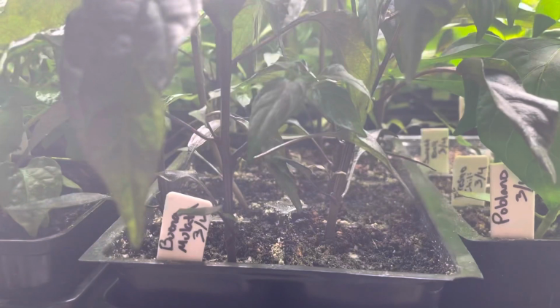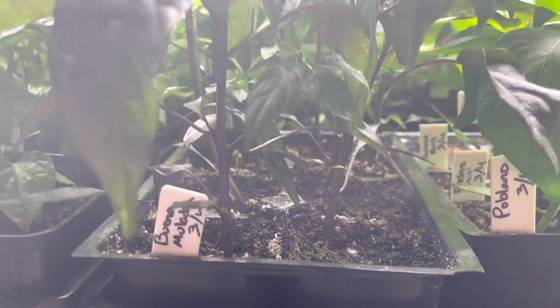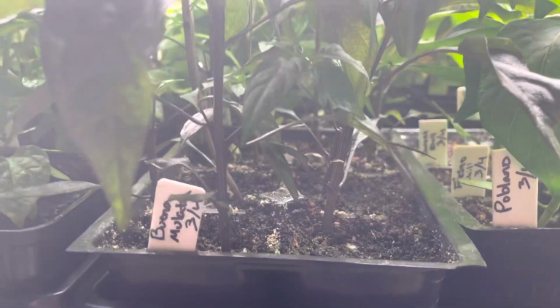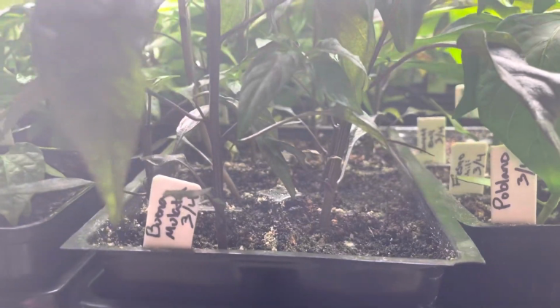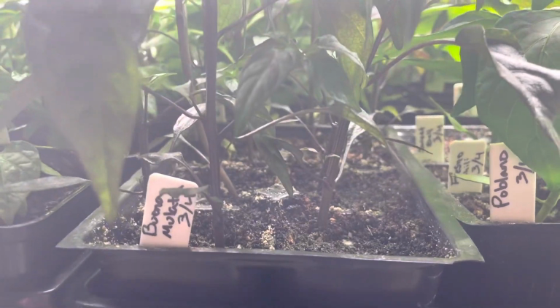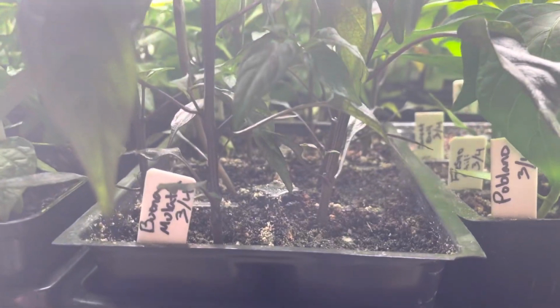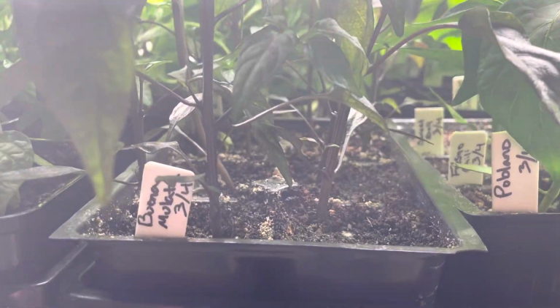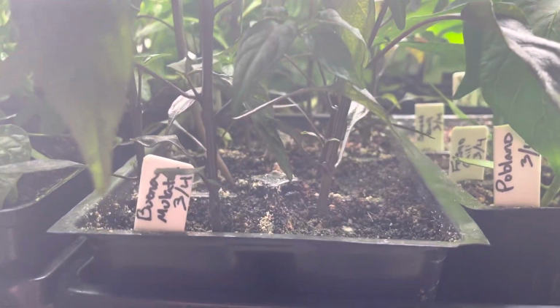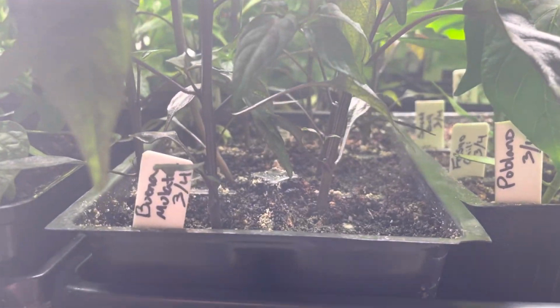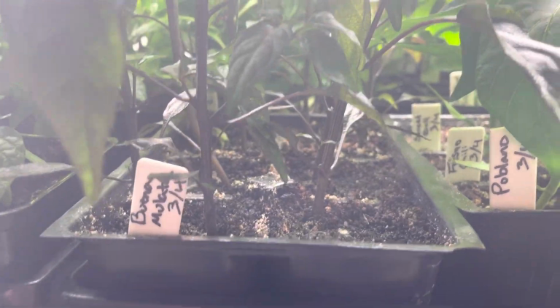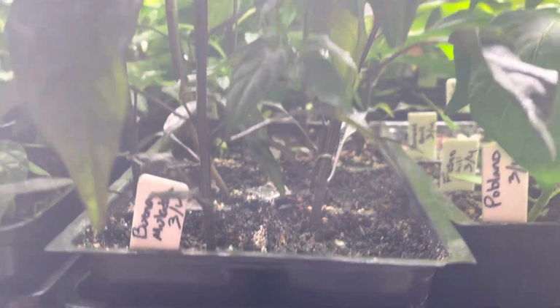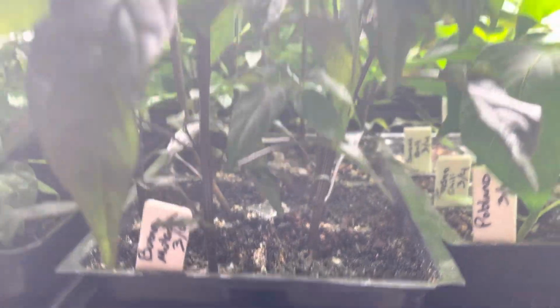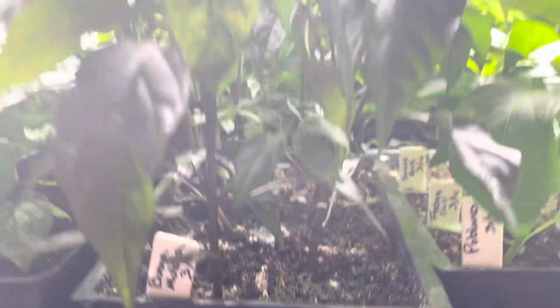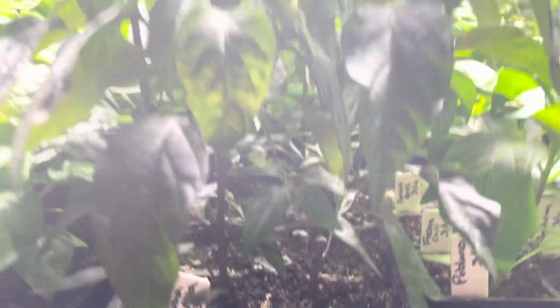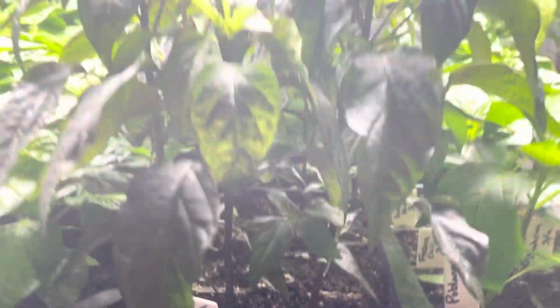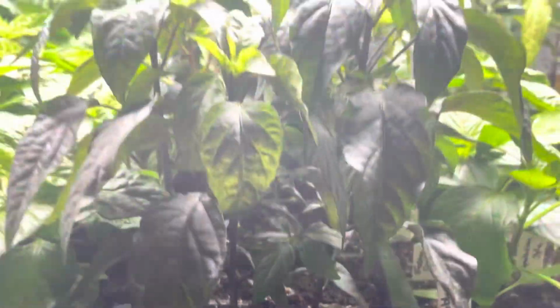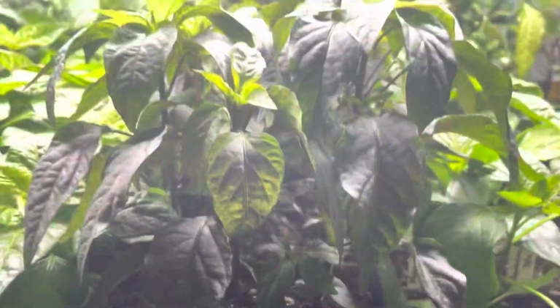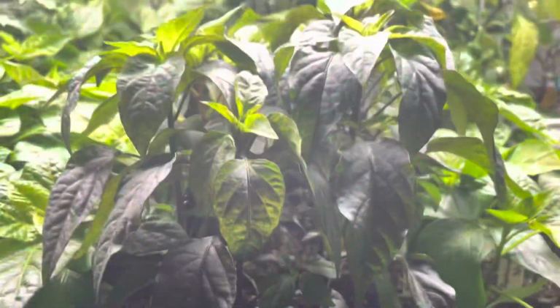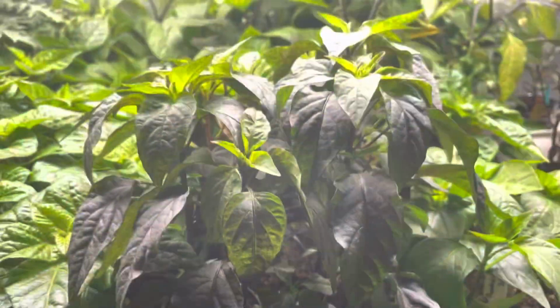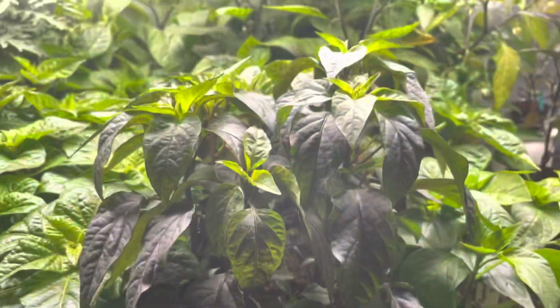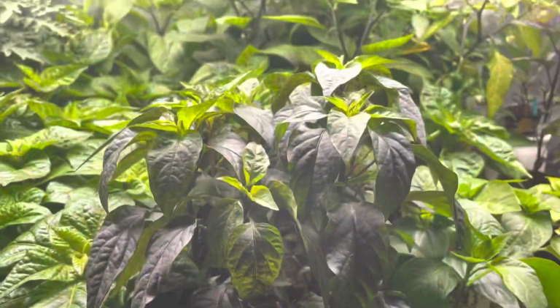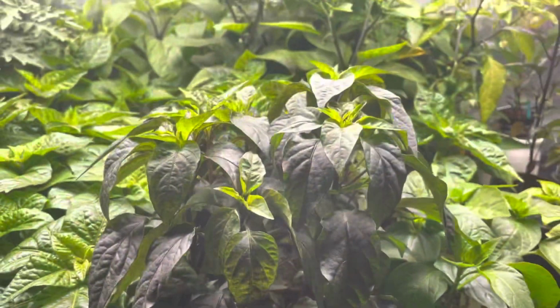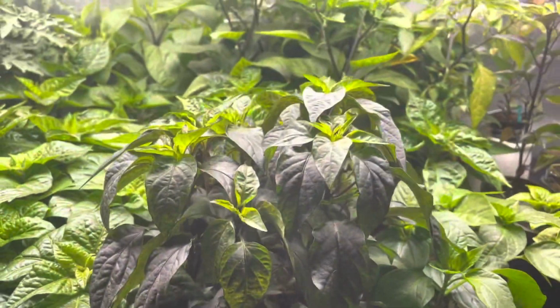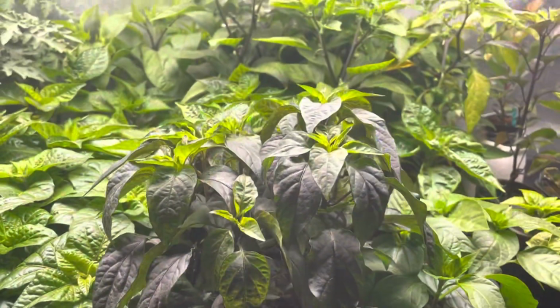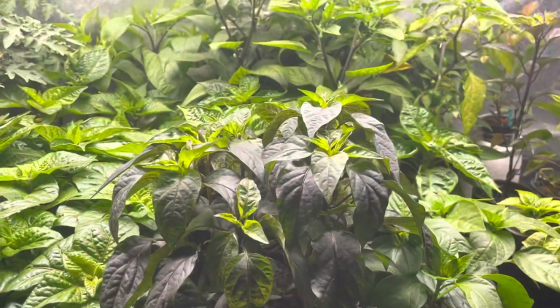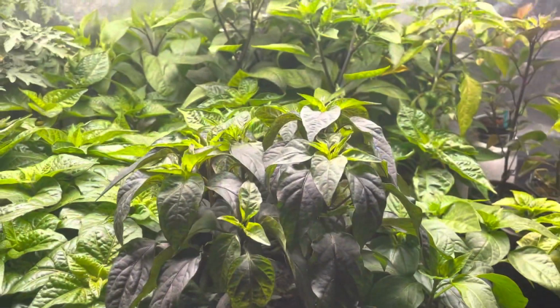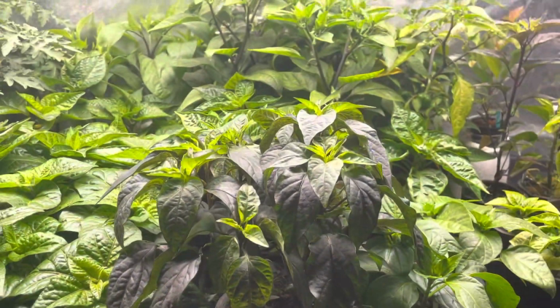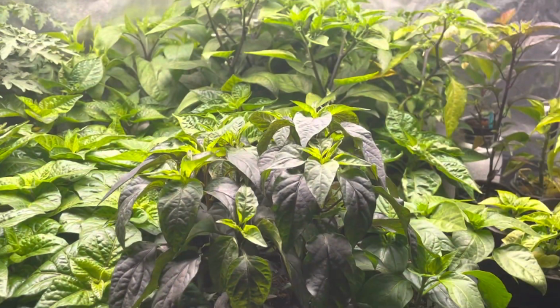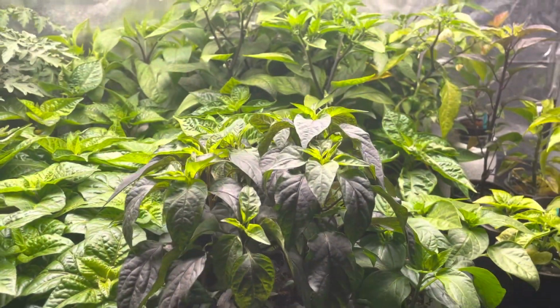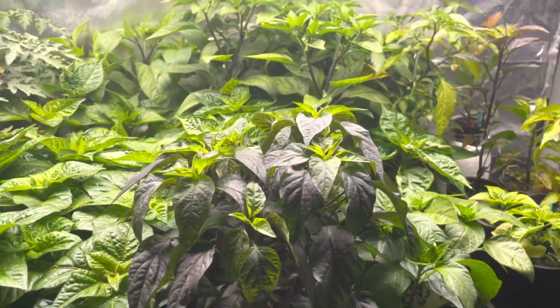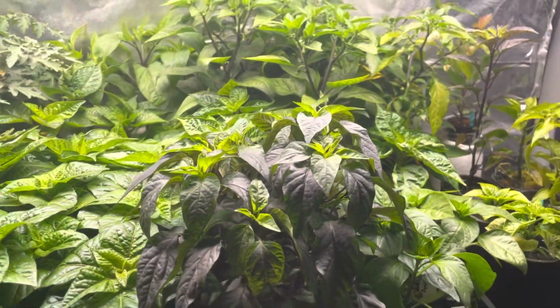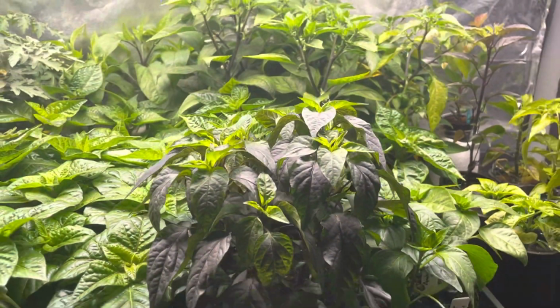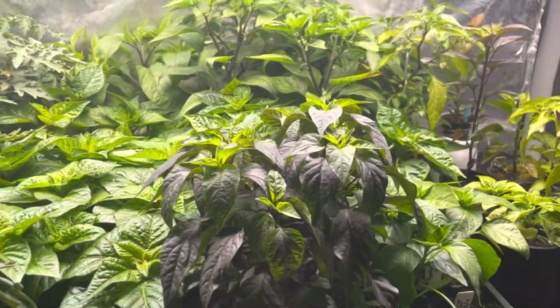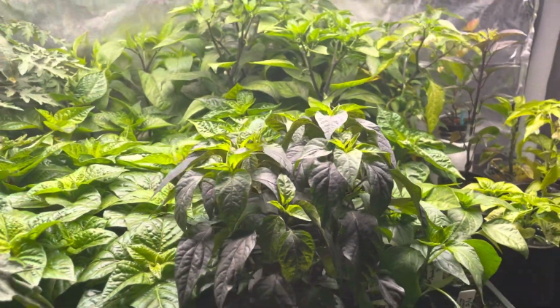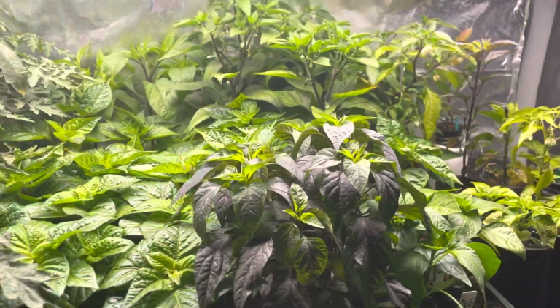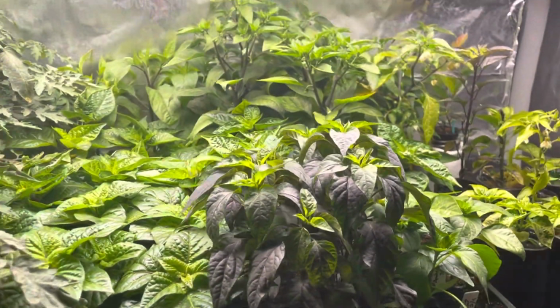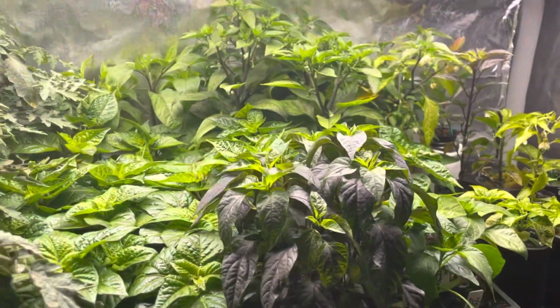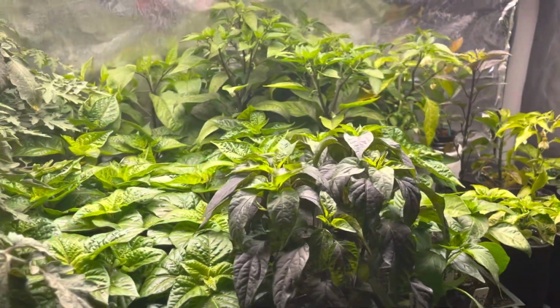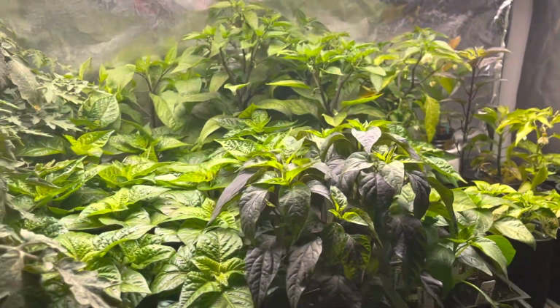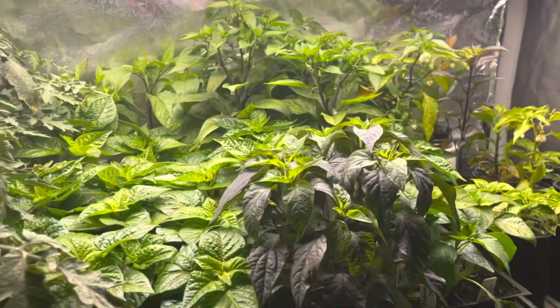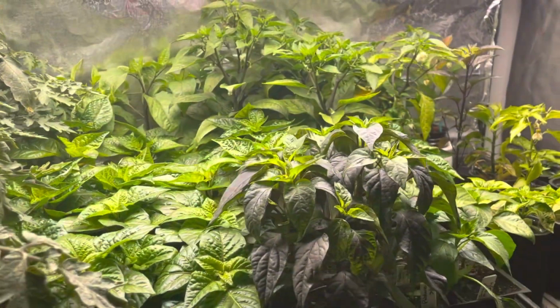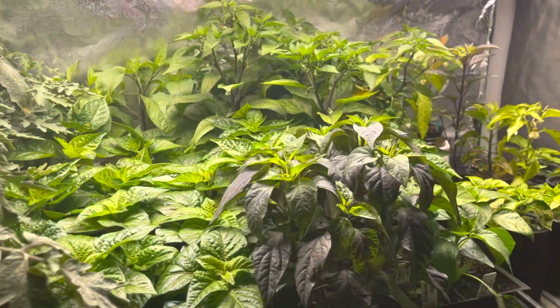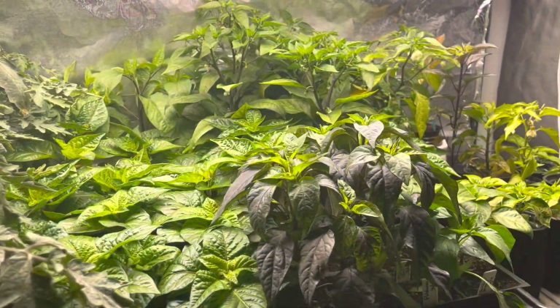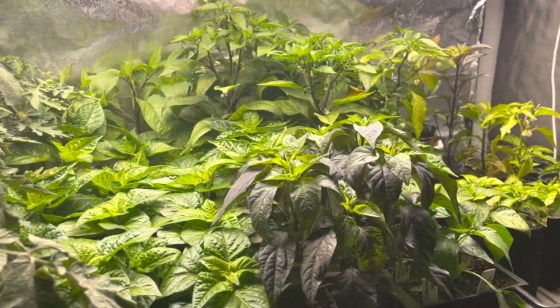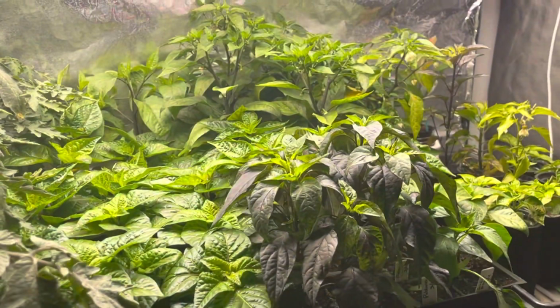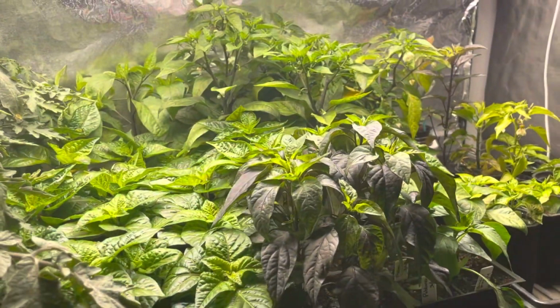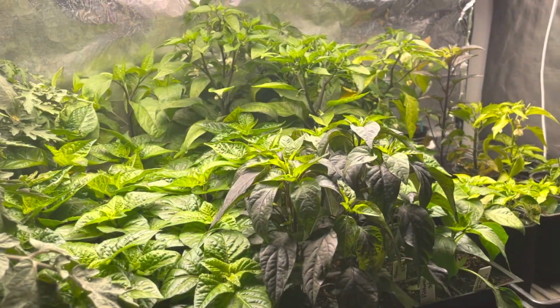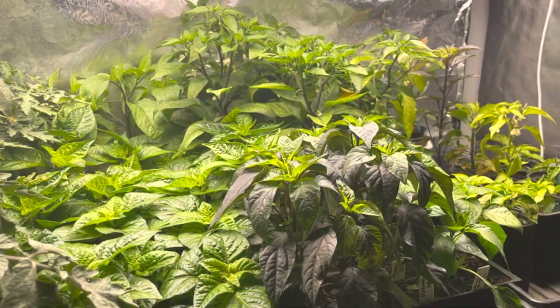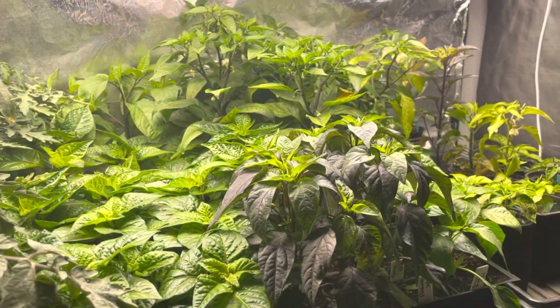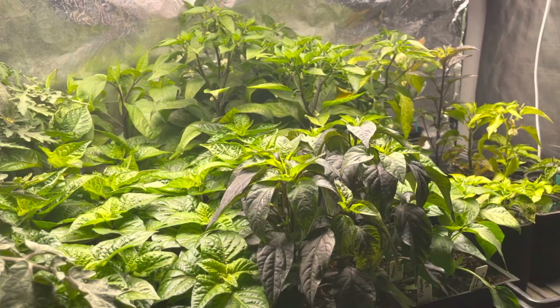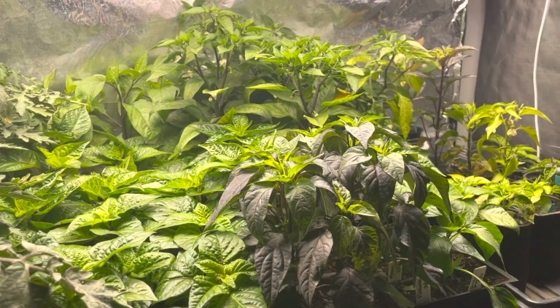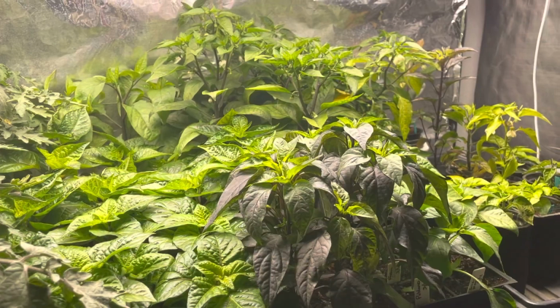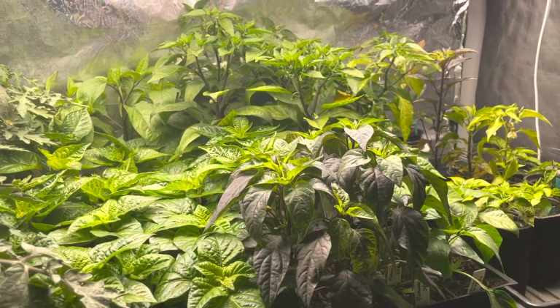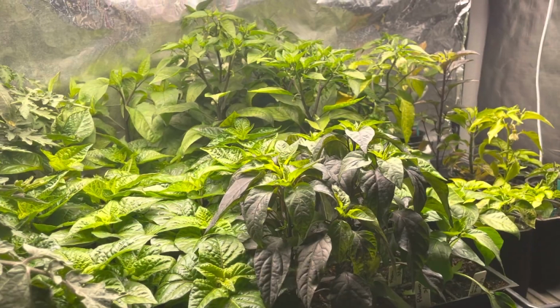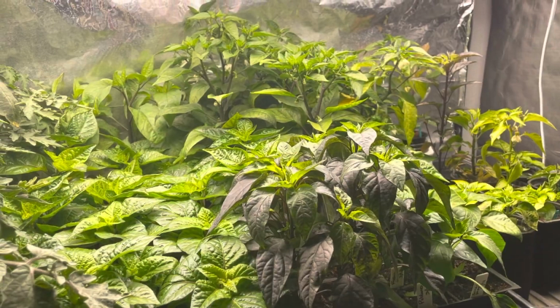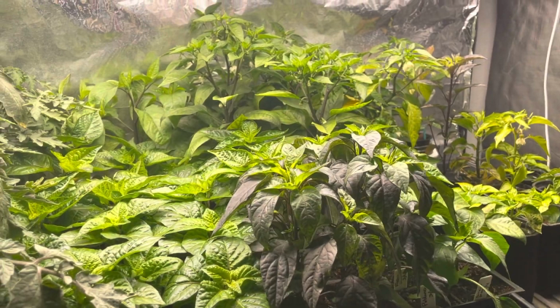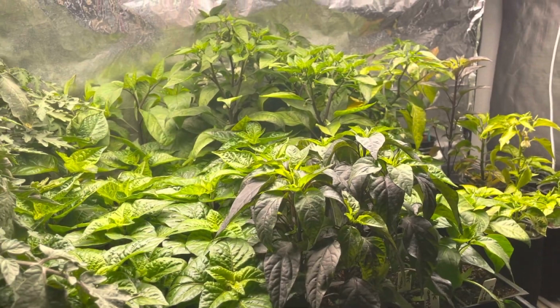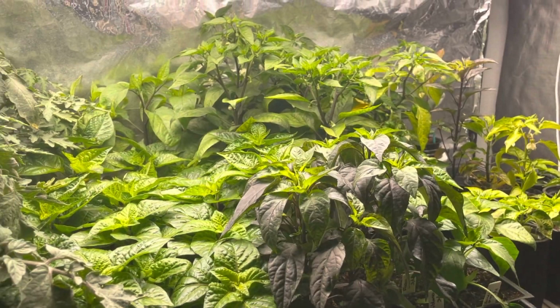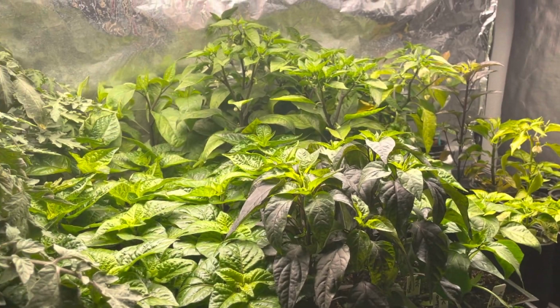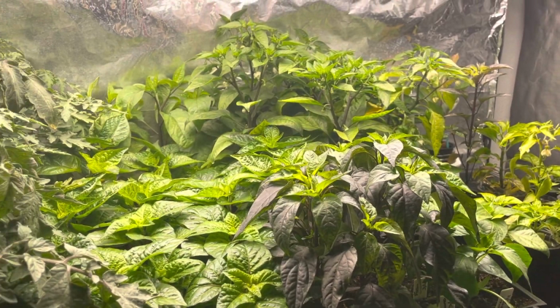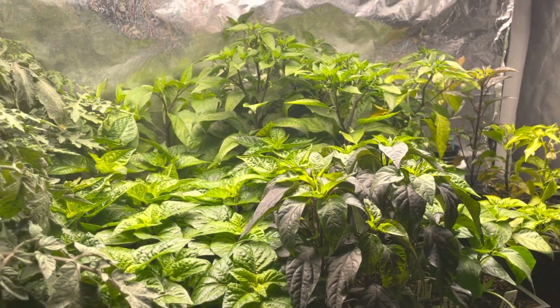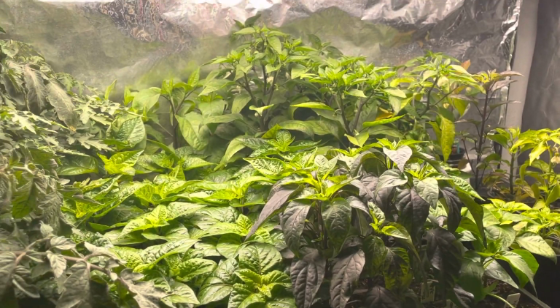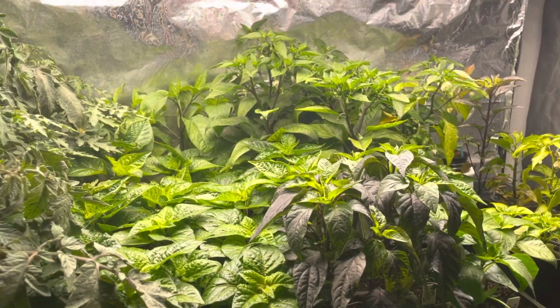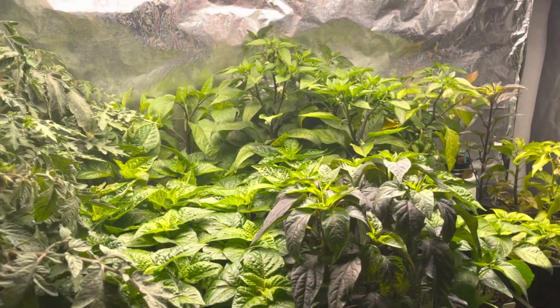These are the Buenamalata — these little purple guys here. They're supposed to be like cayenne.